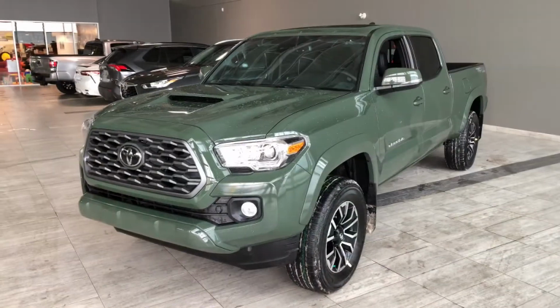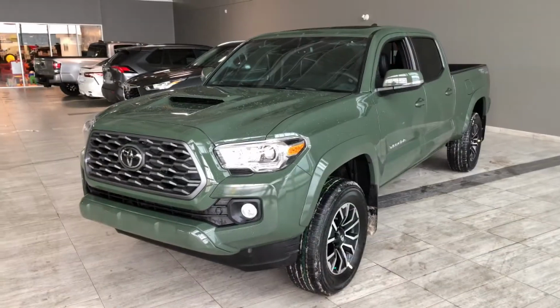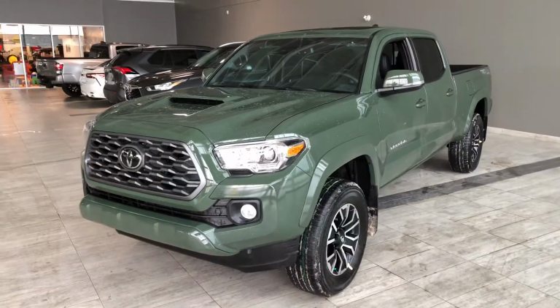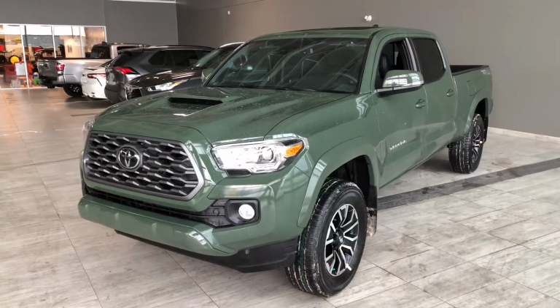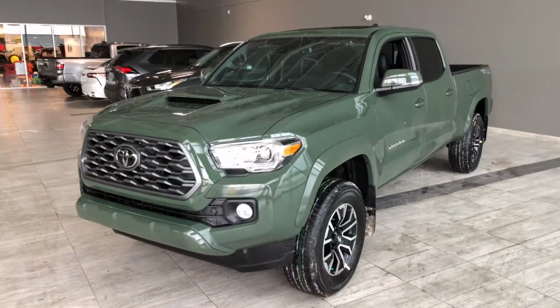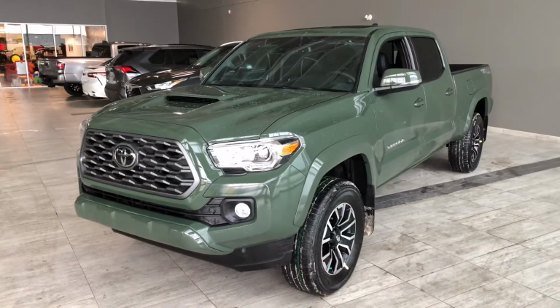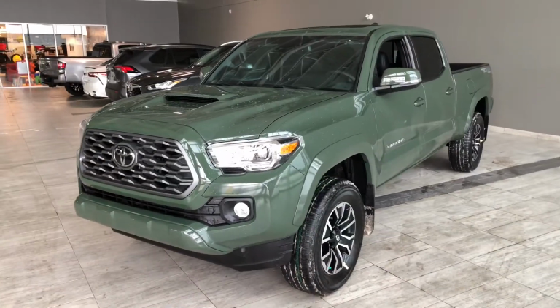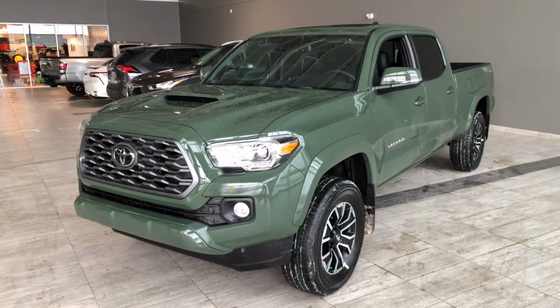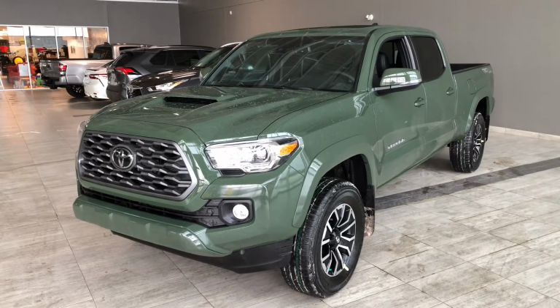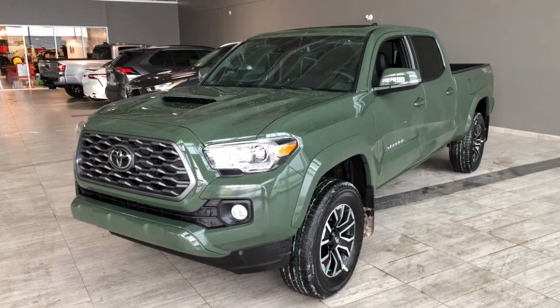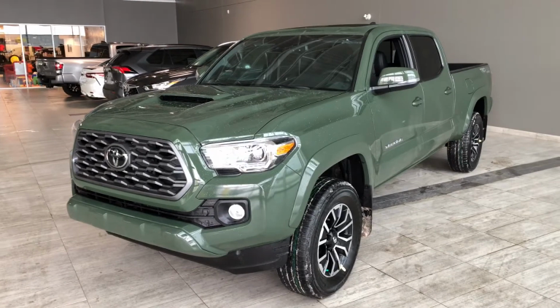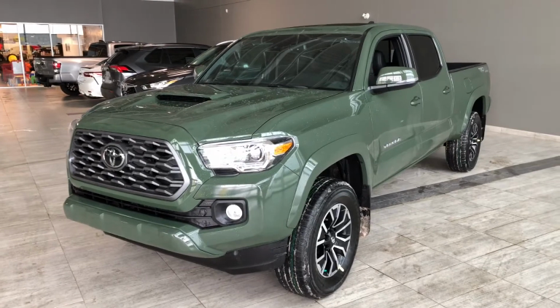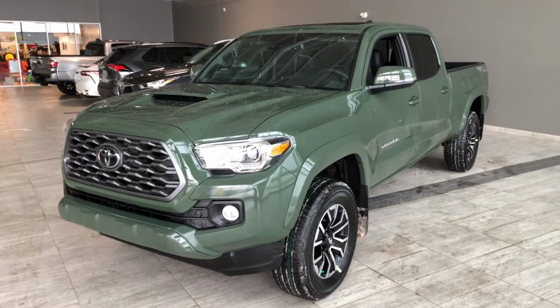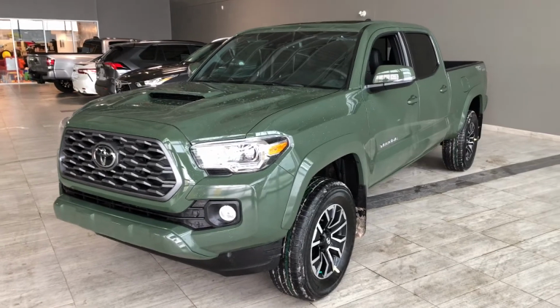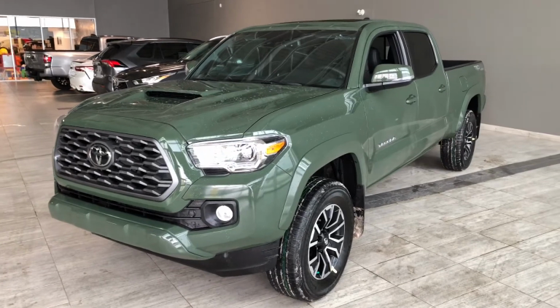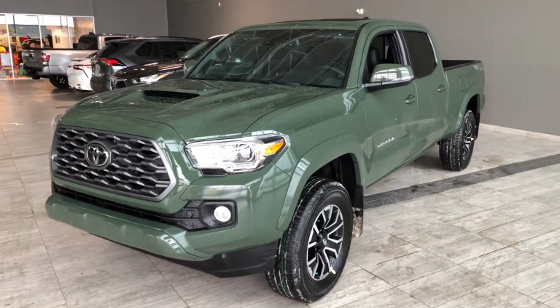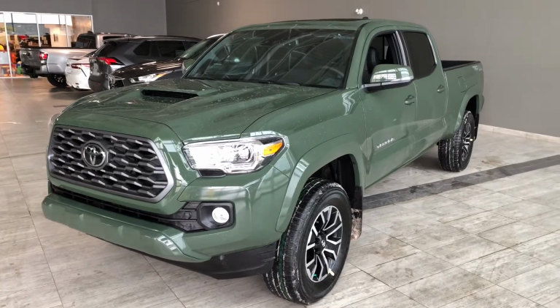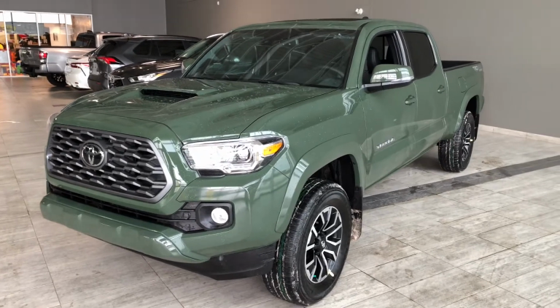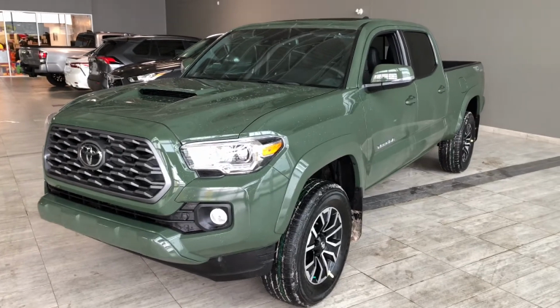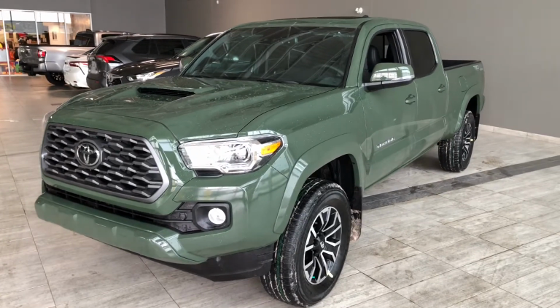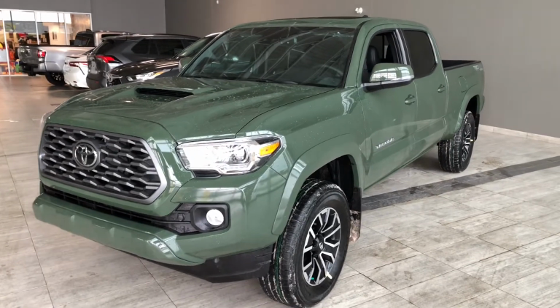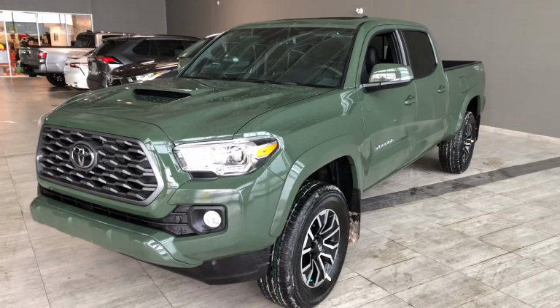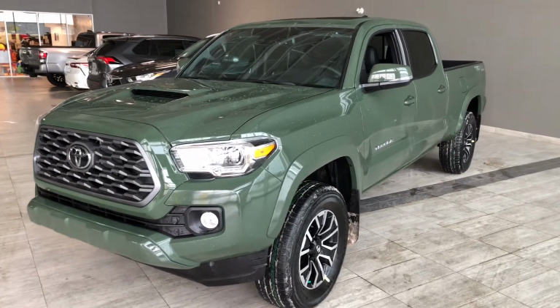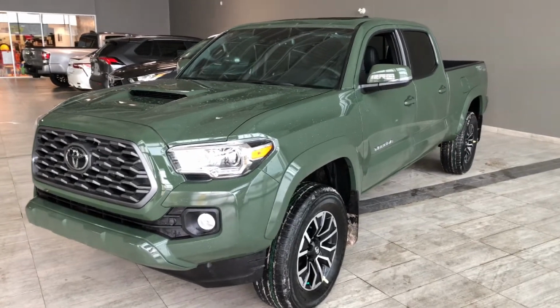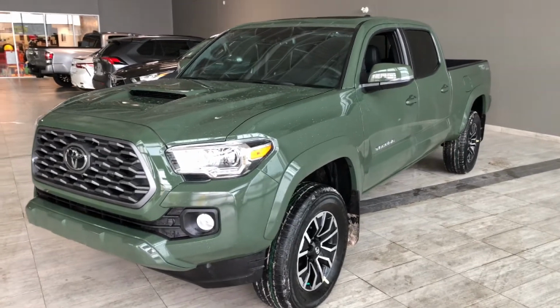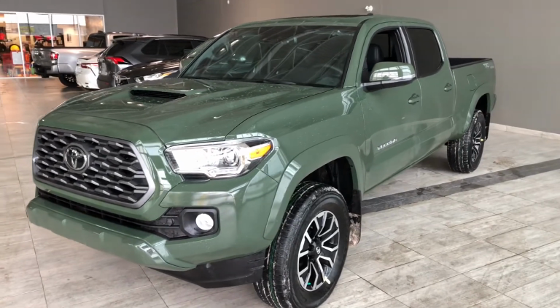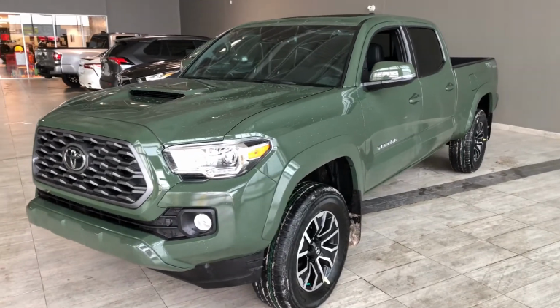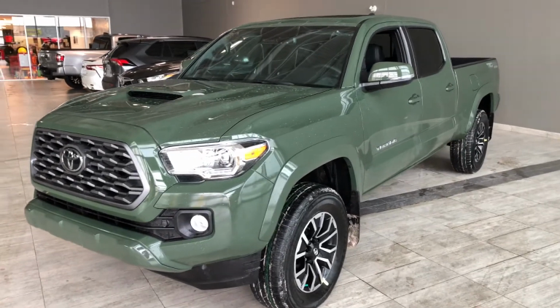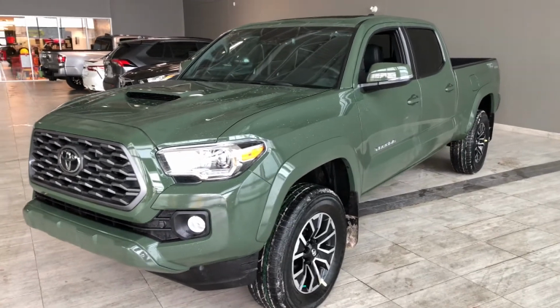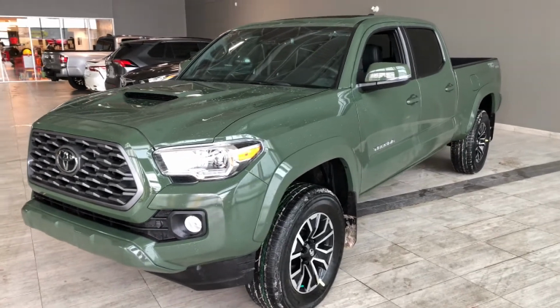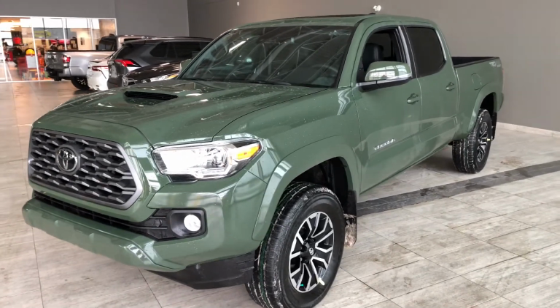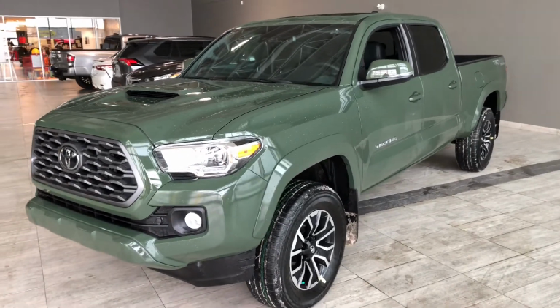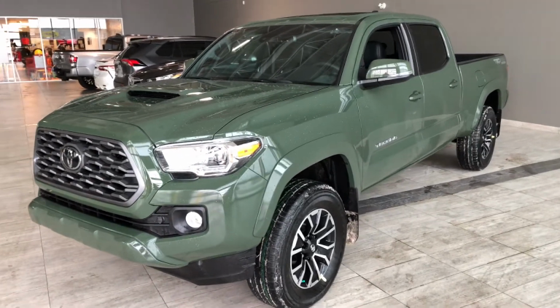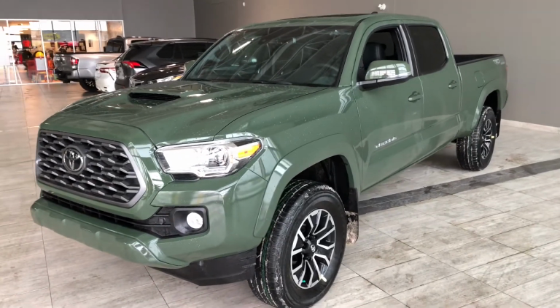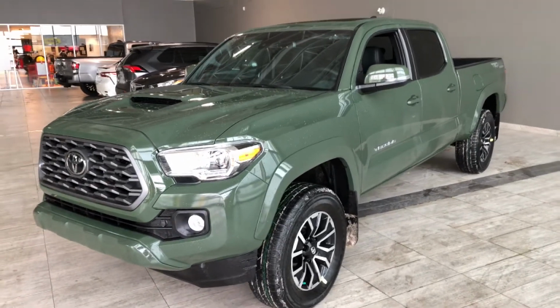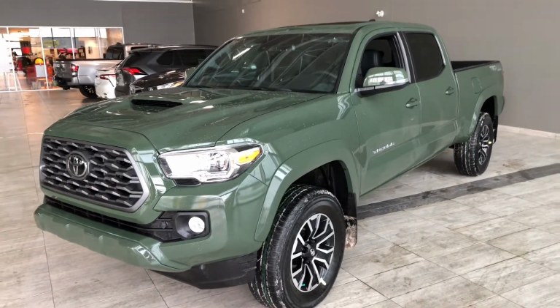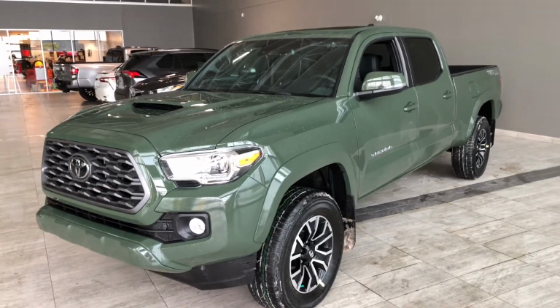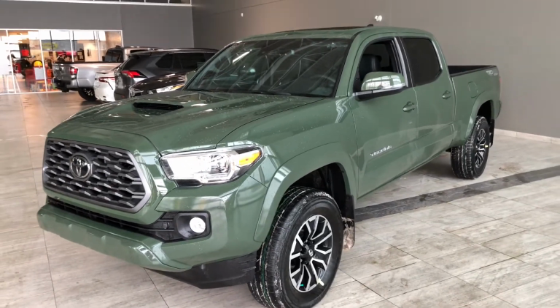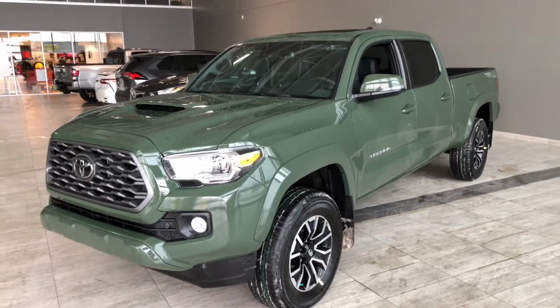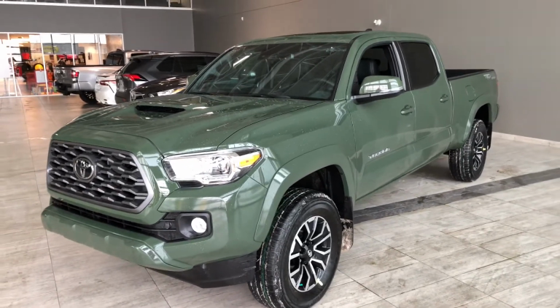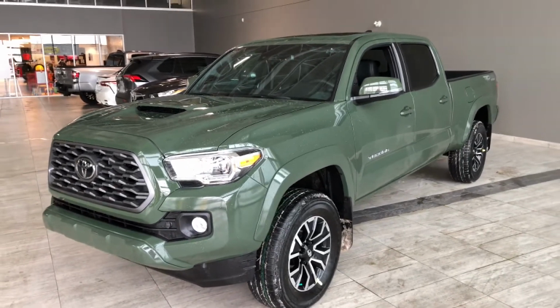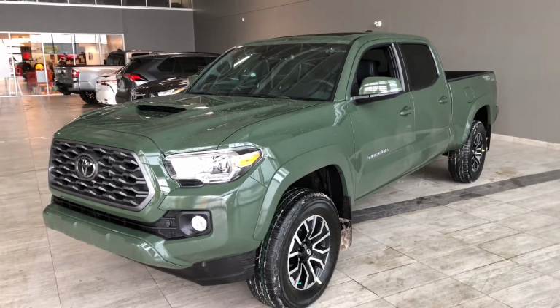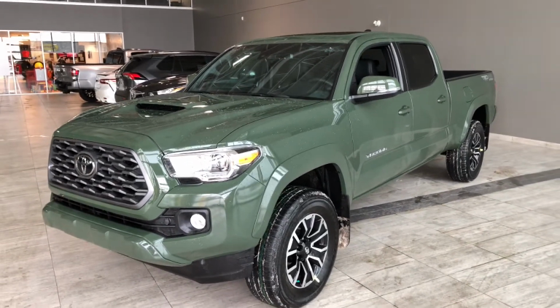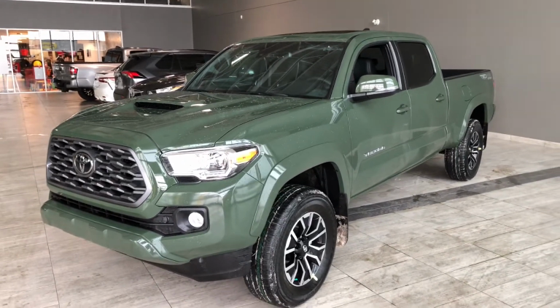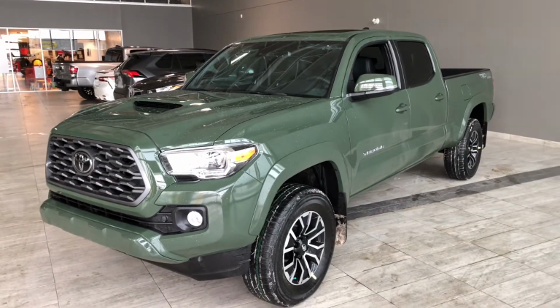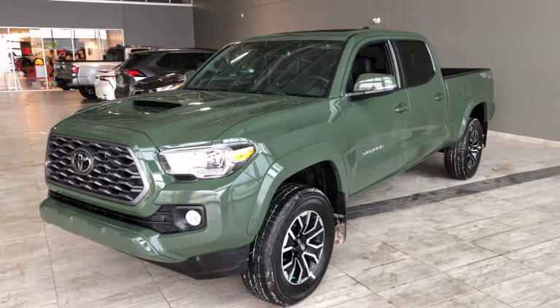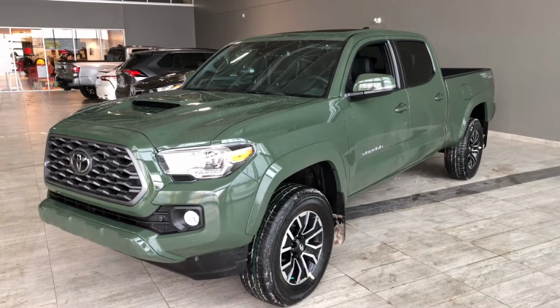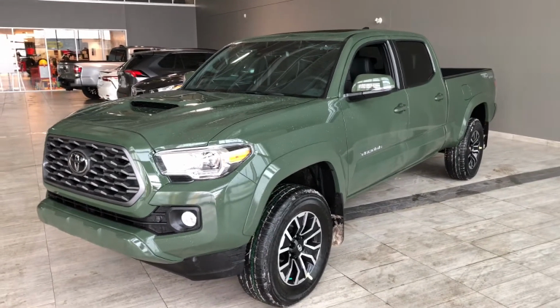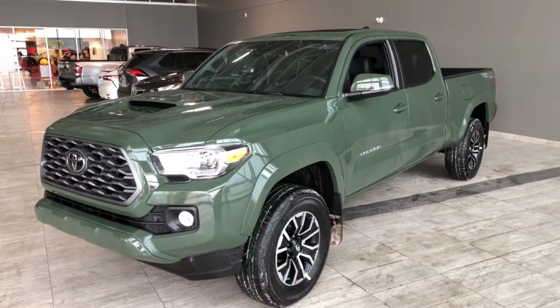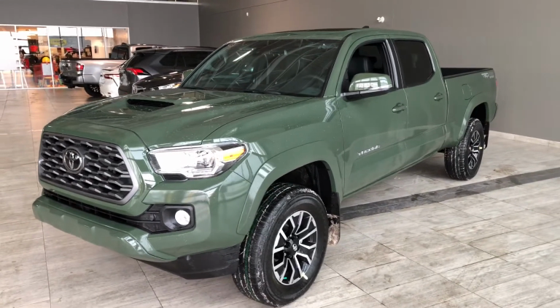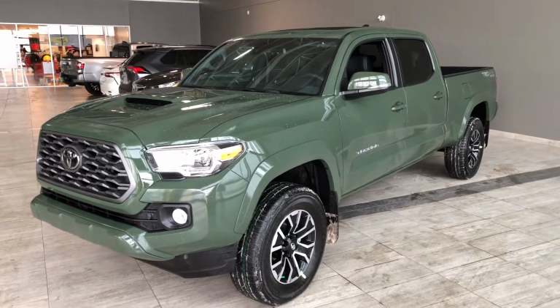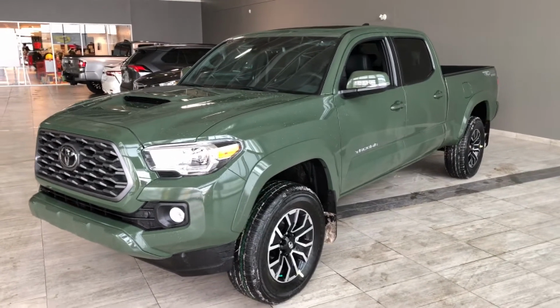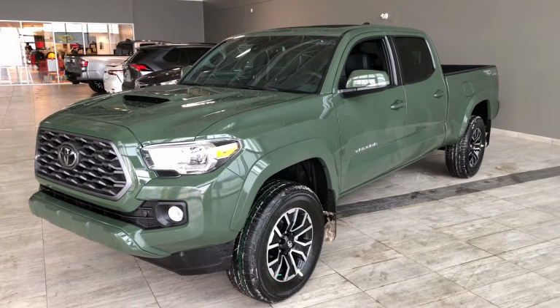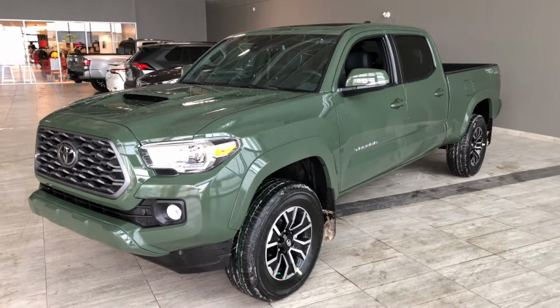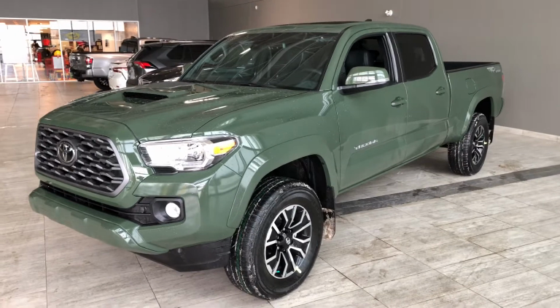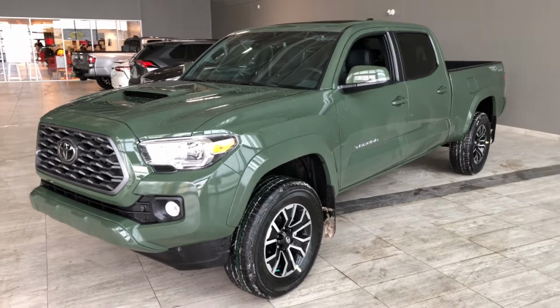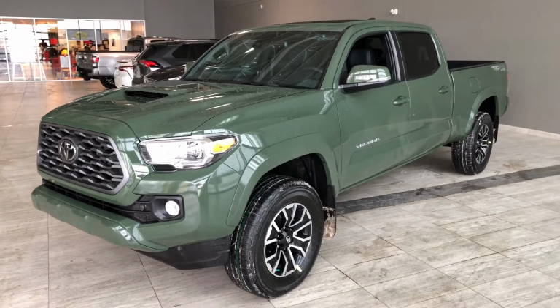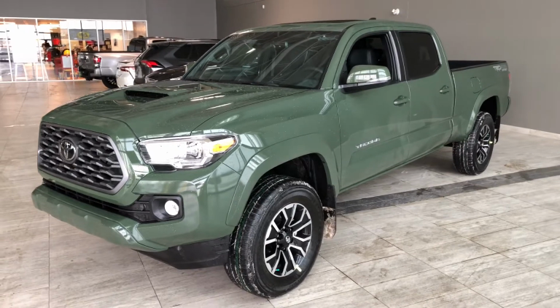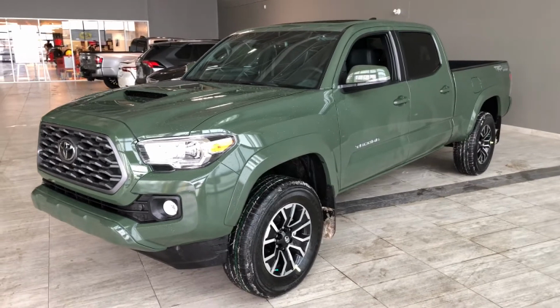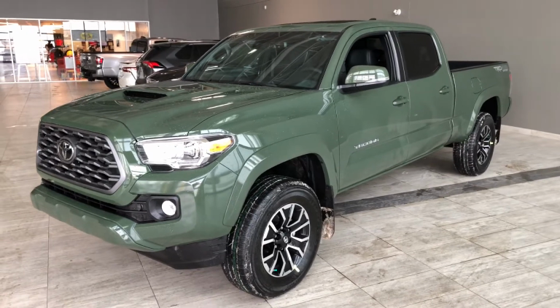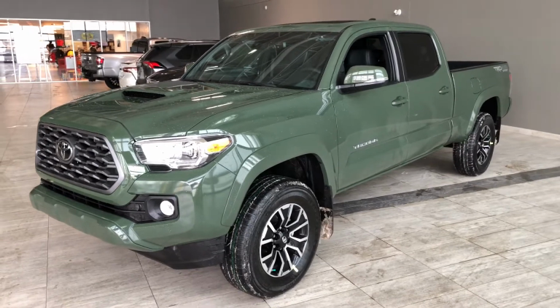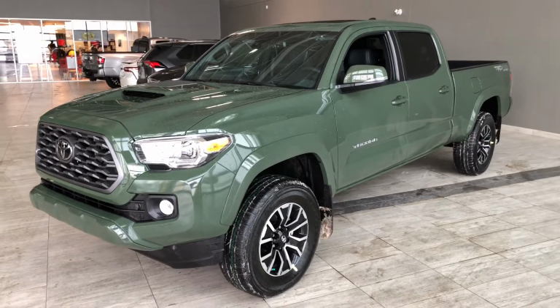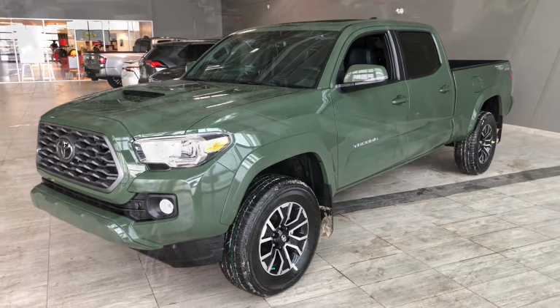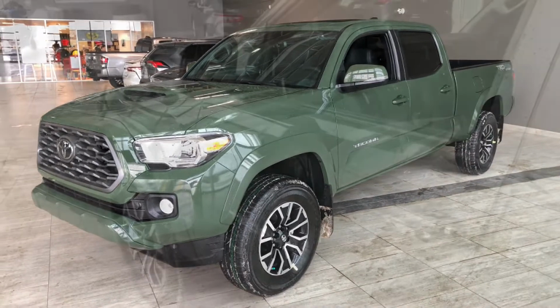Some of the great exterior features on this Tacoma include fog lights, a hood scoop, a proximity smart key system, and a backup camera.